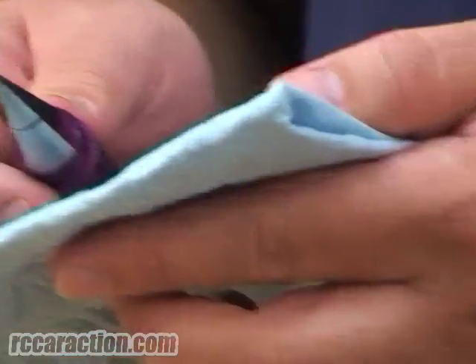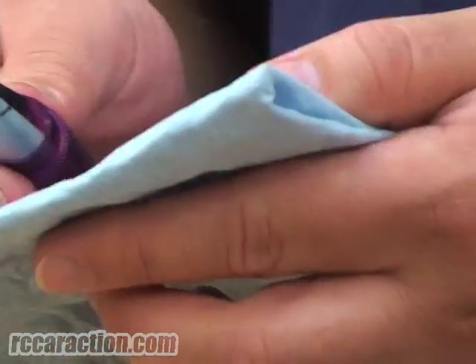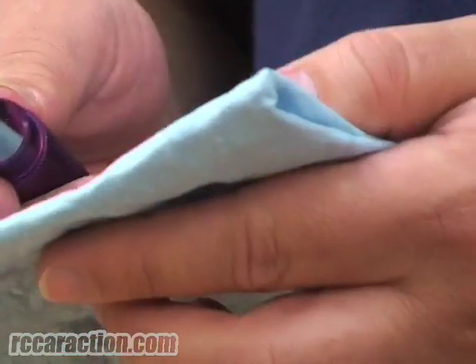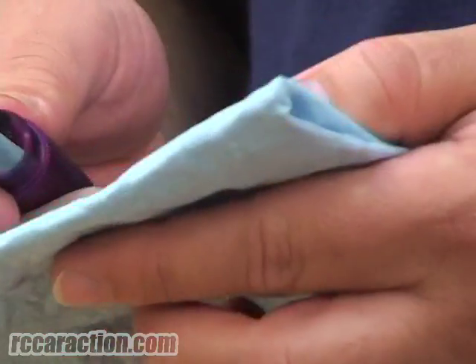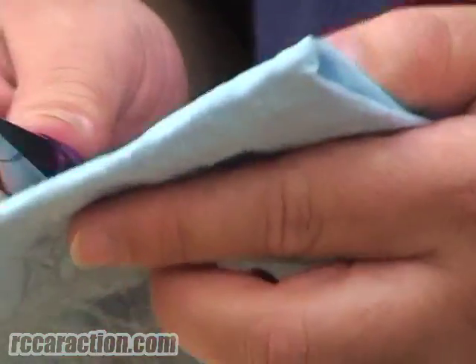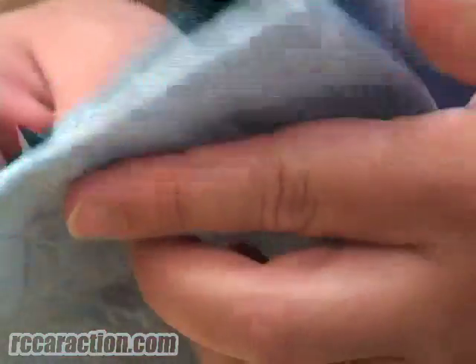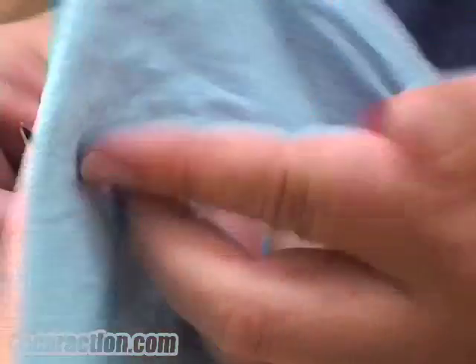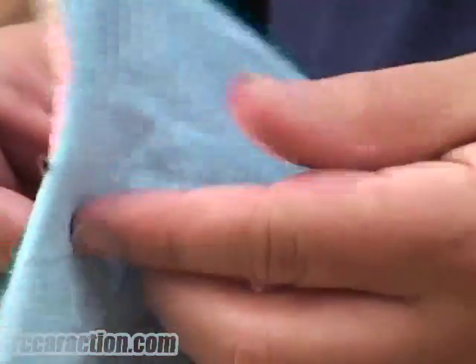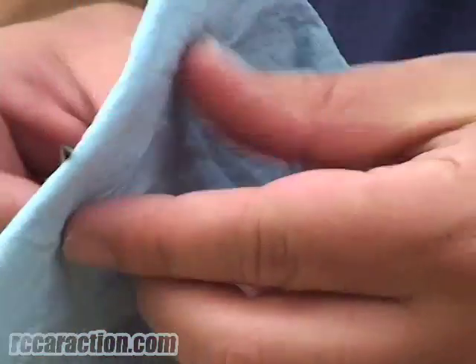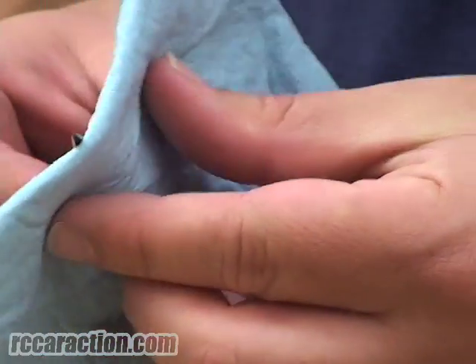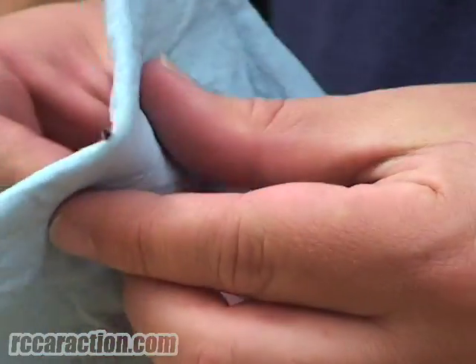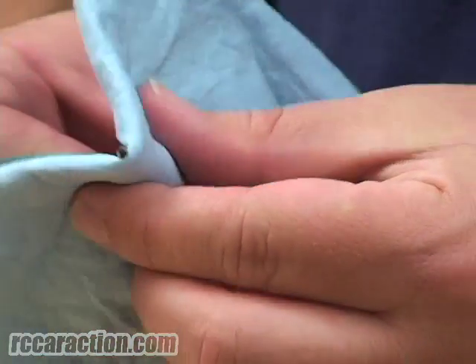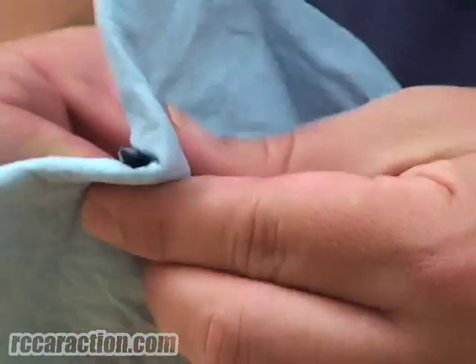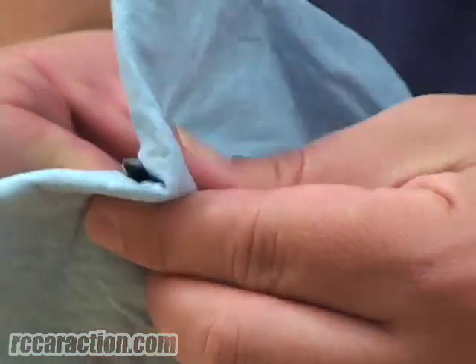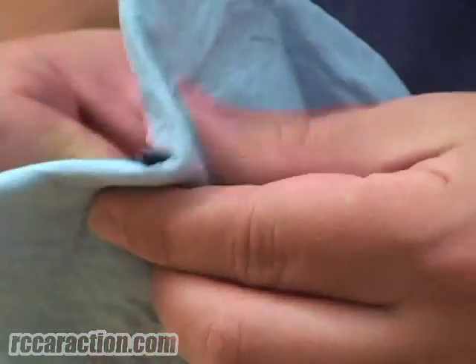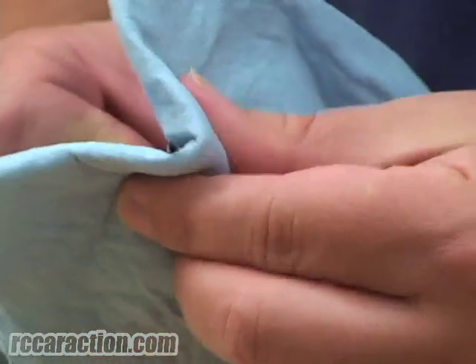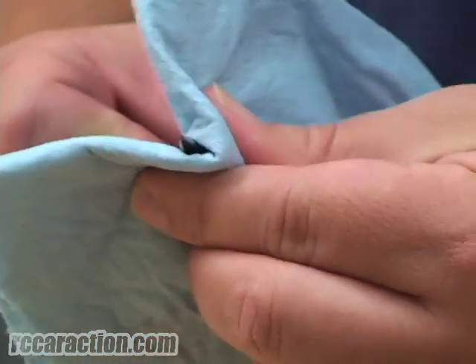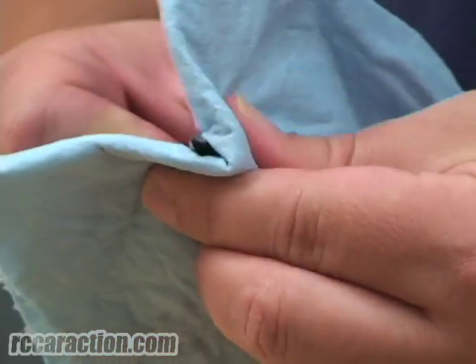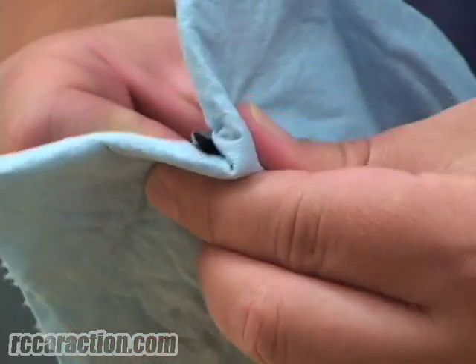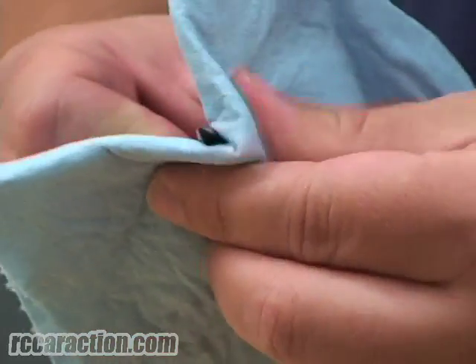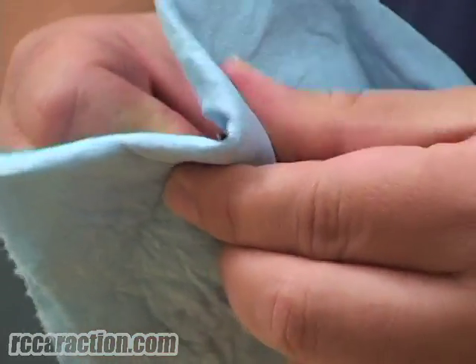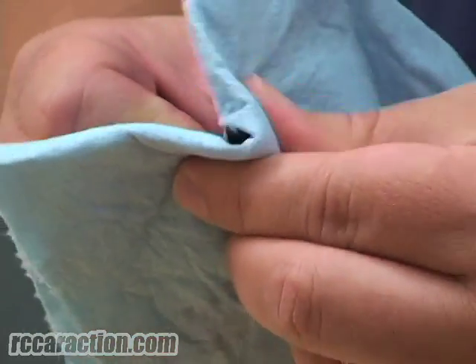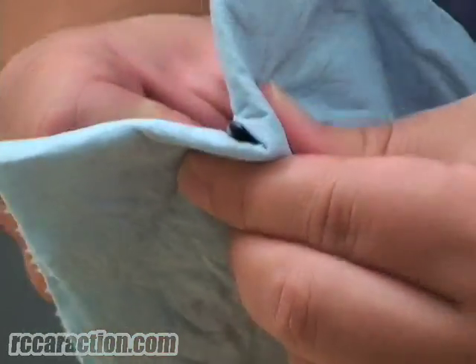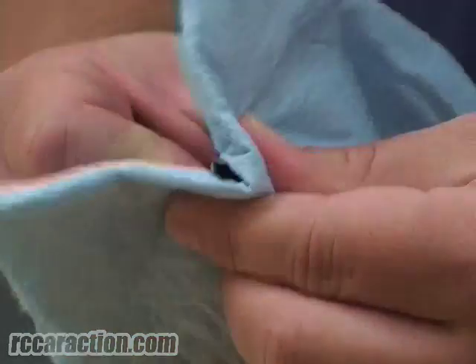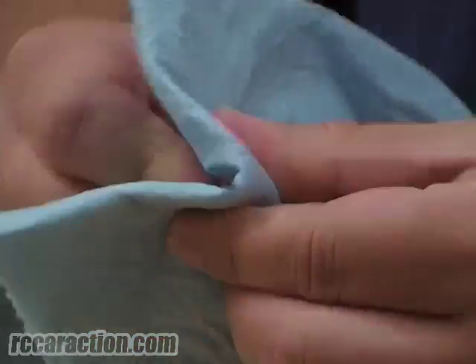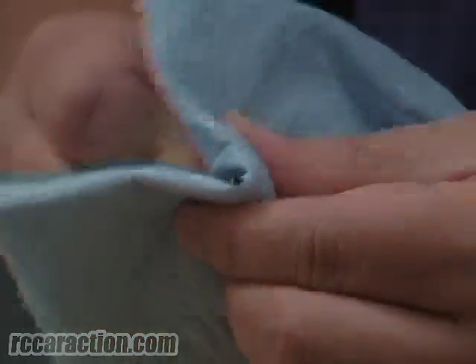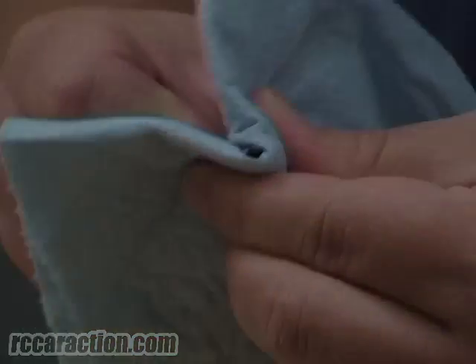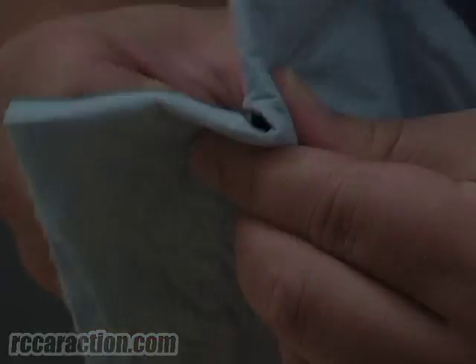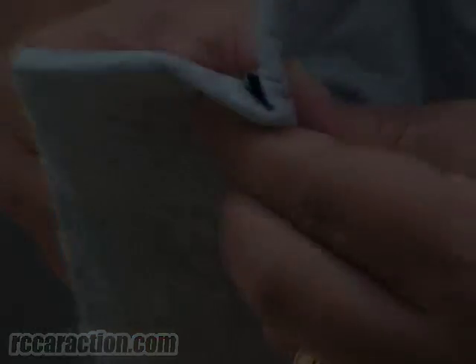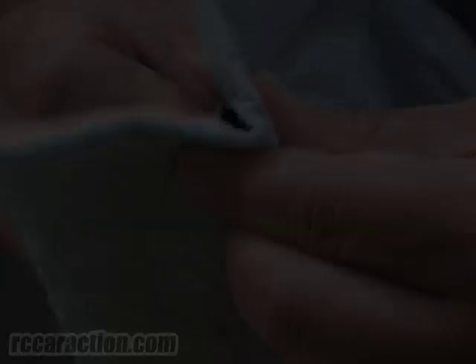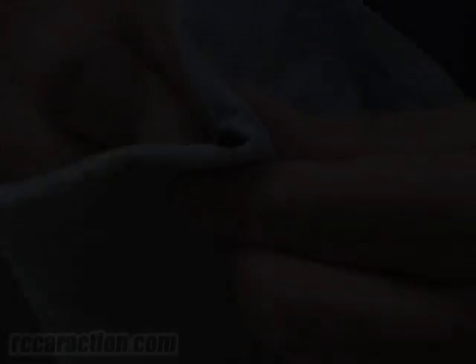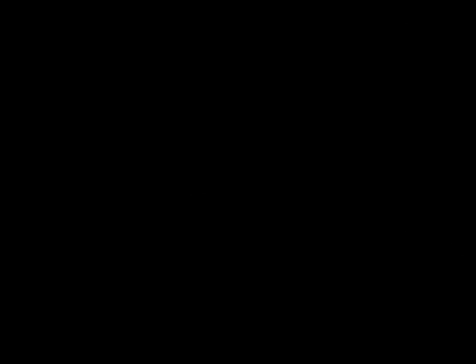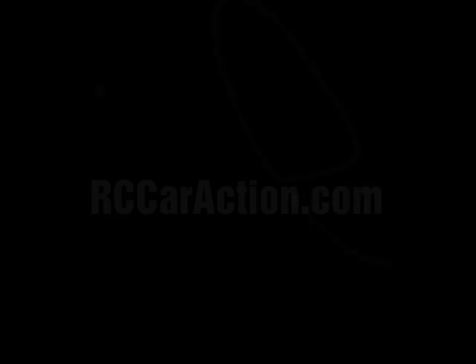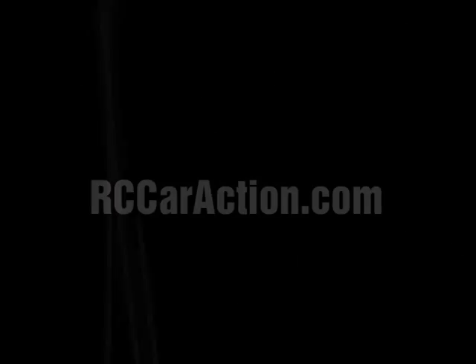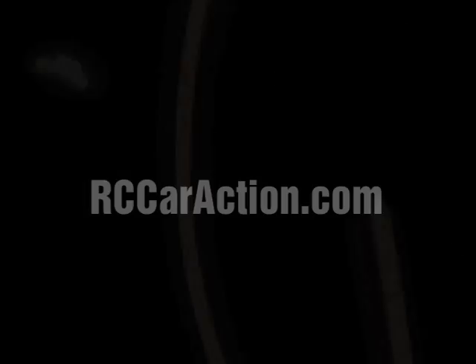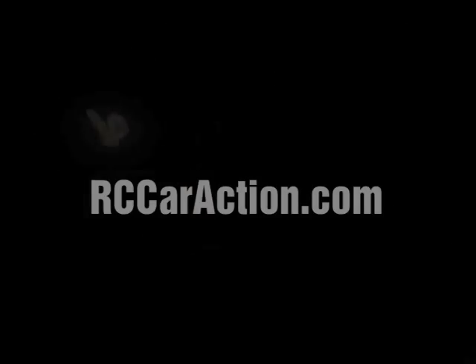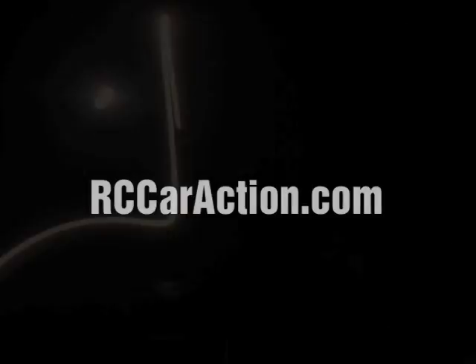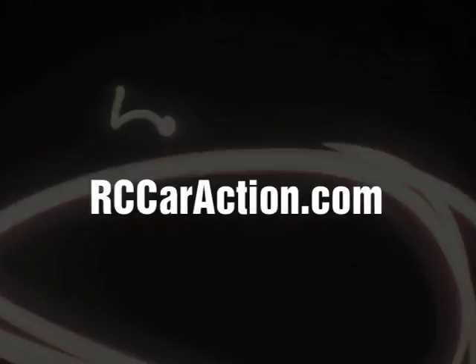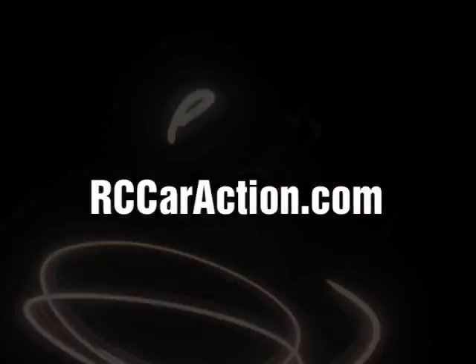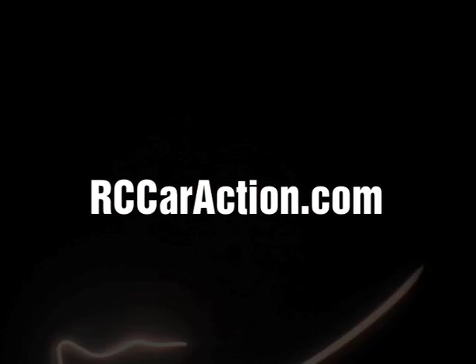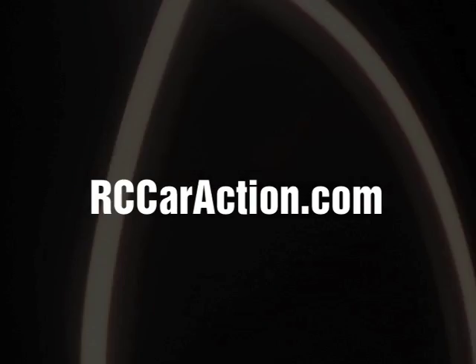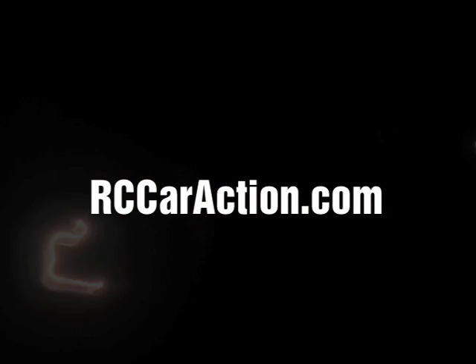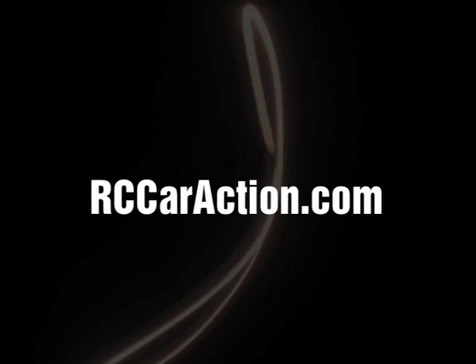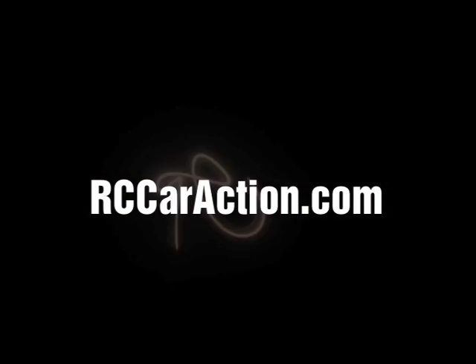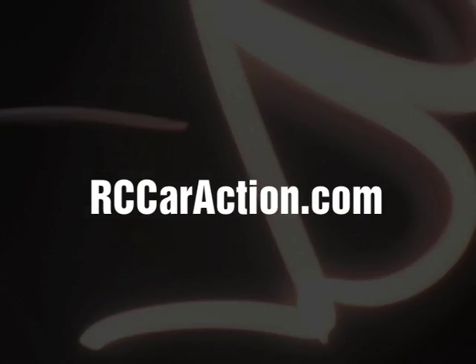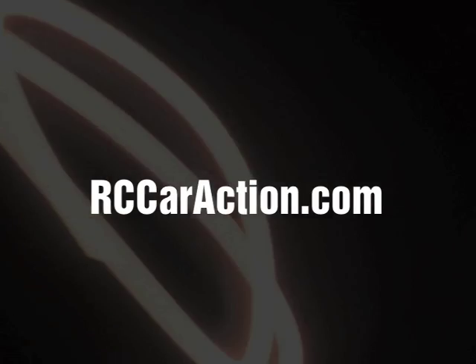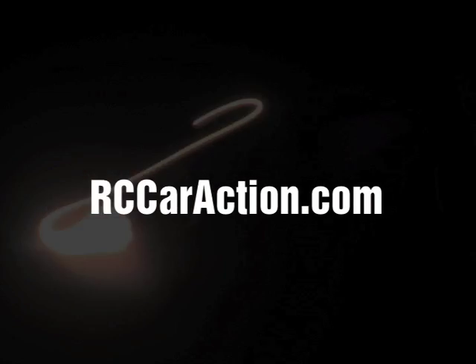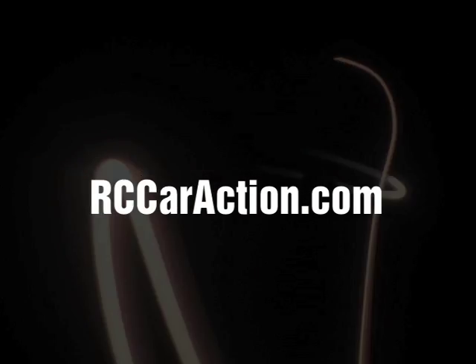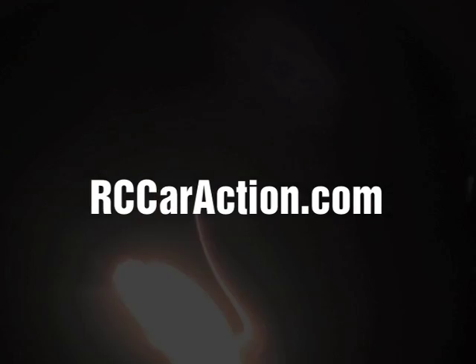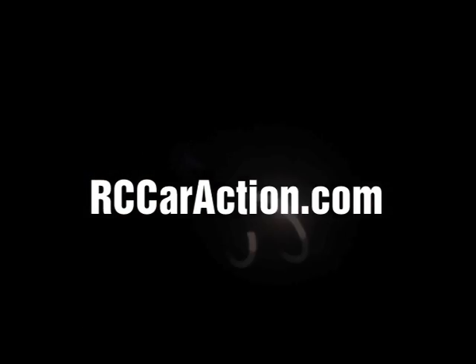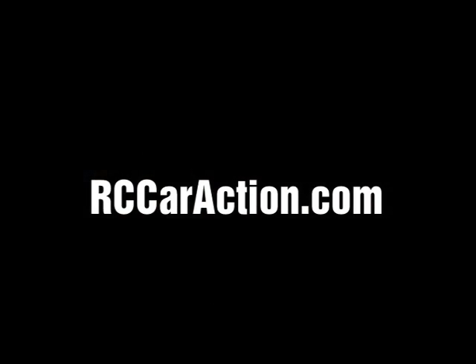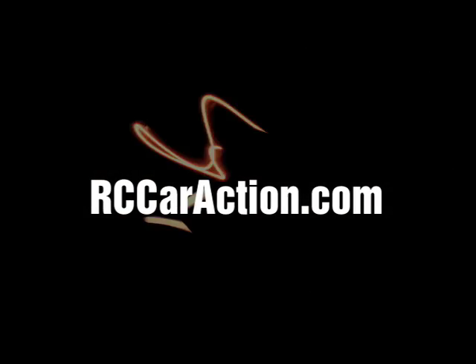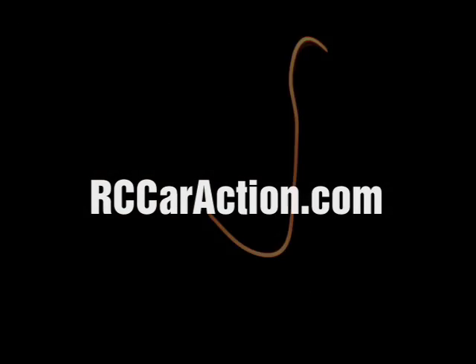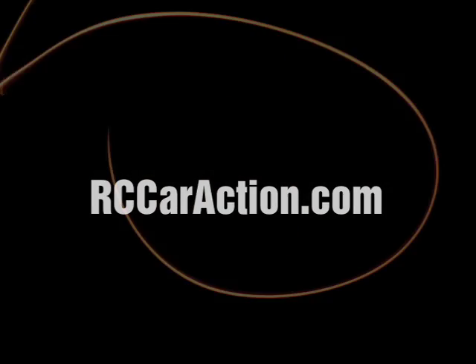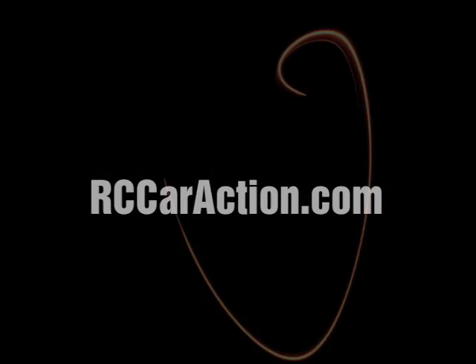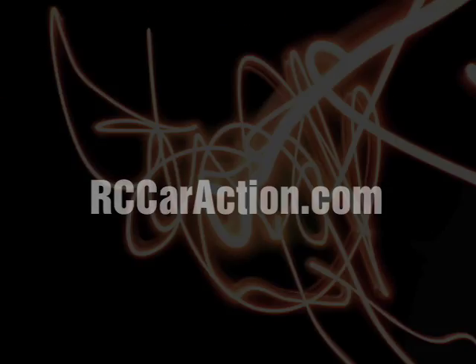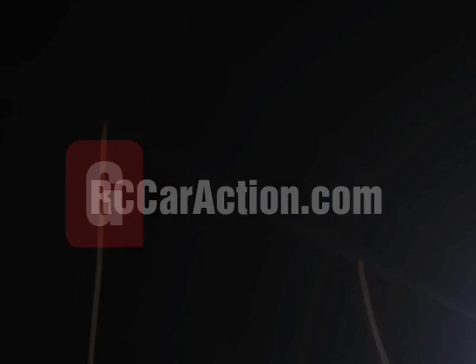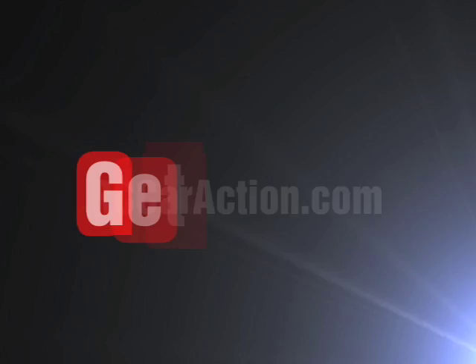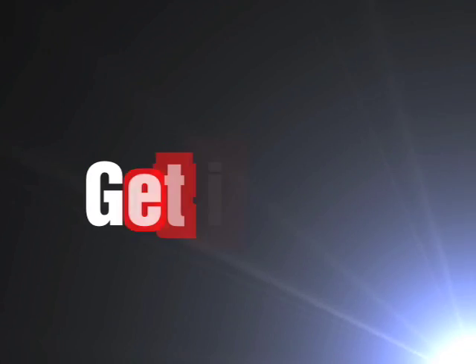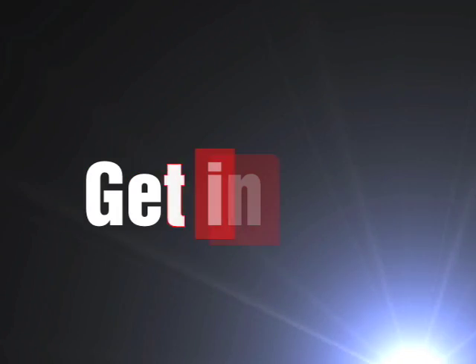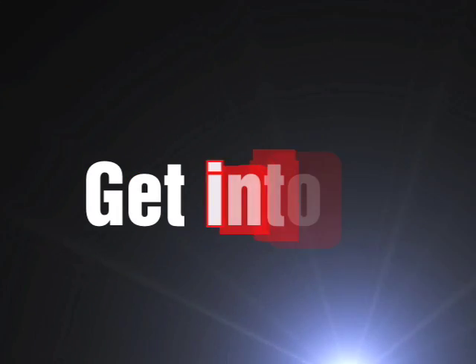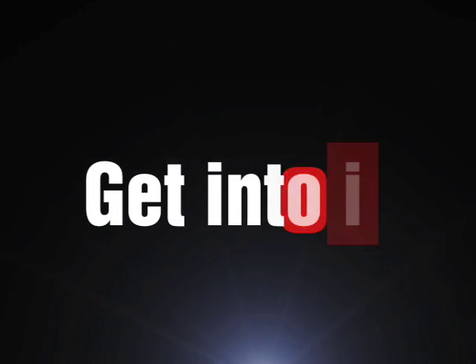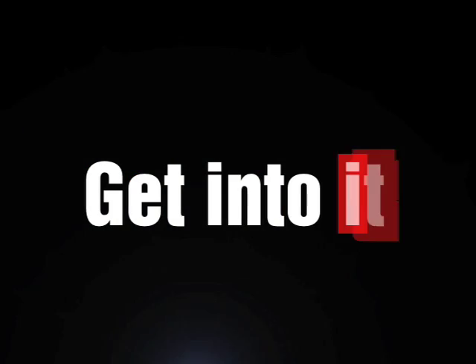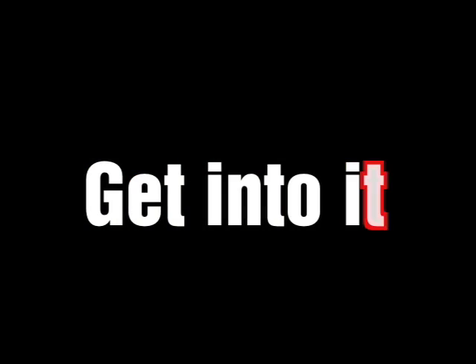Thanks for watching. Only at RCCarAction.com. Get into it.